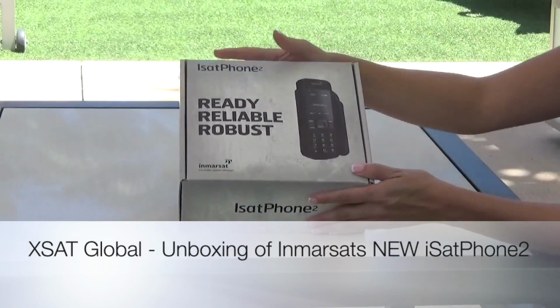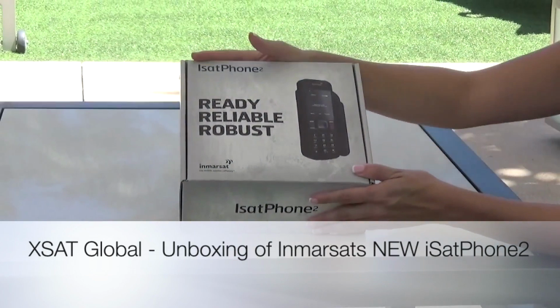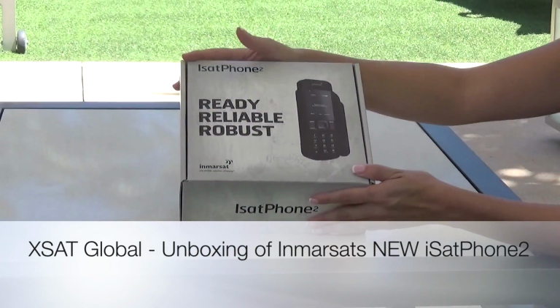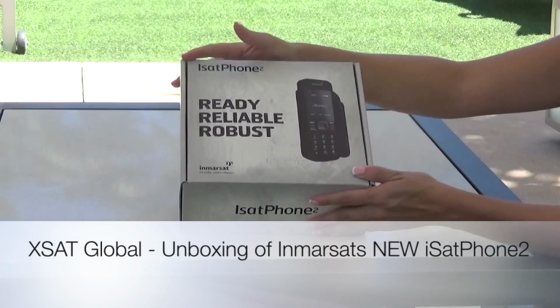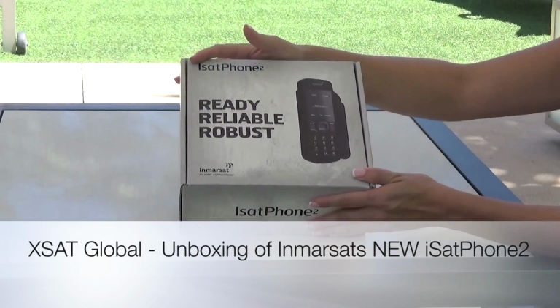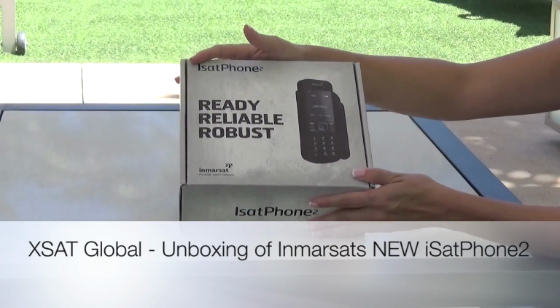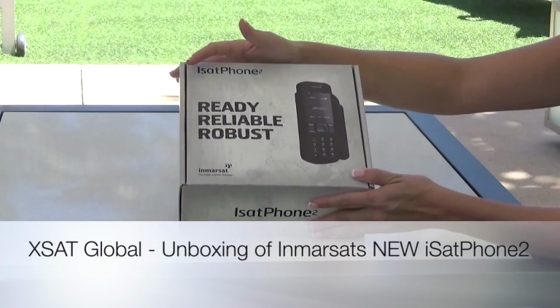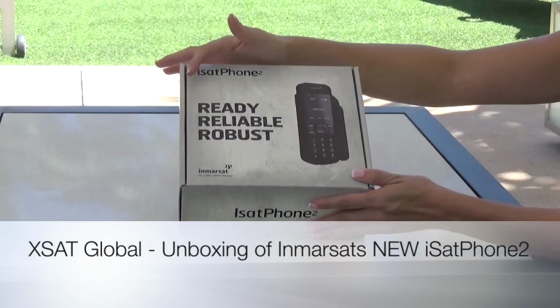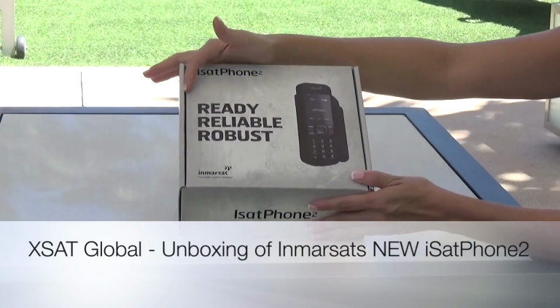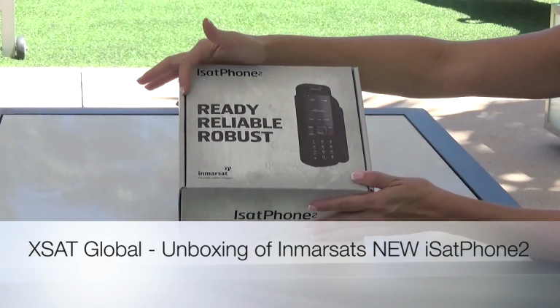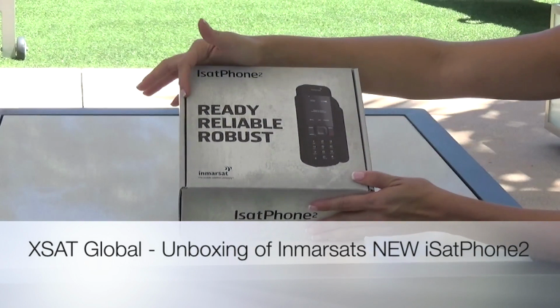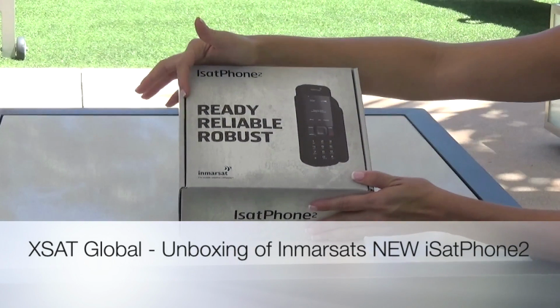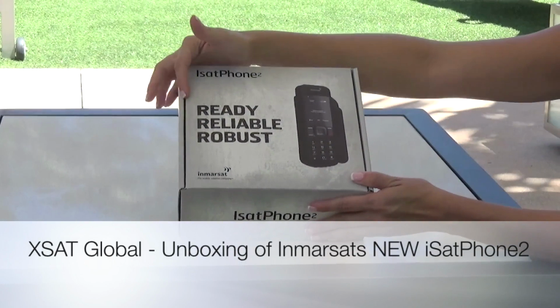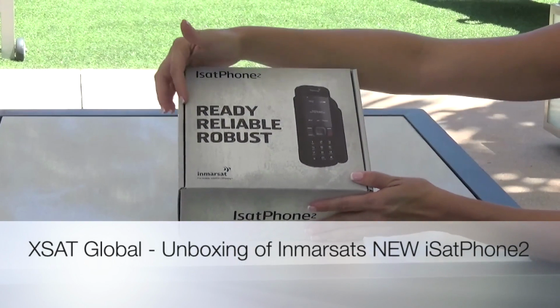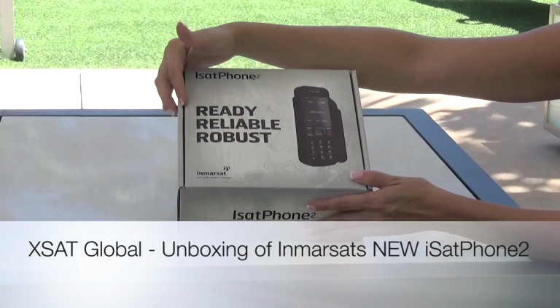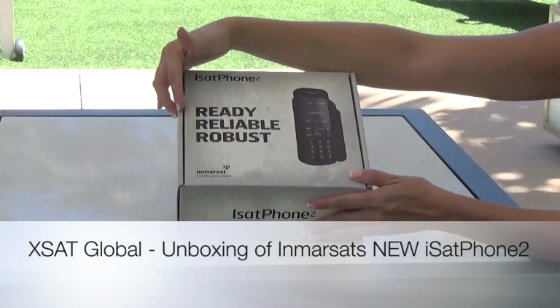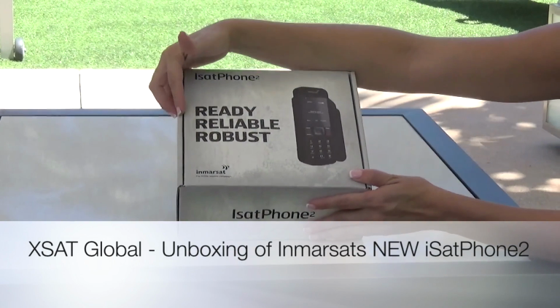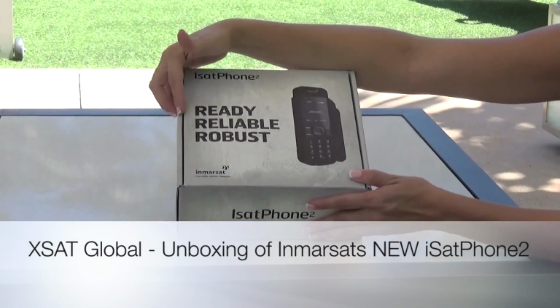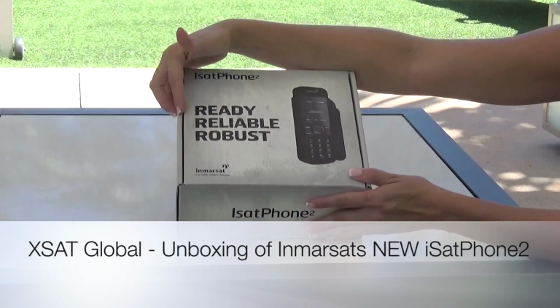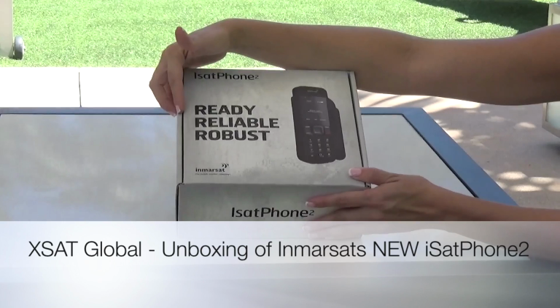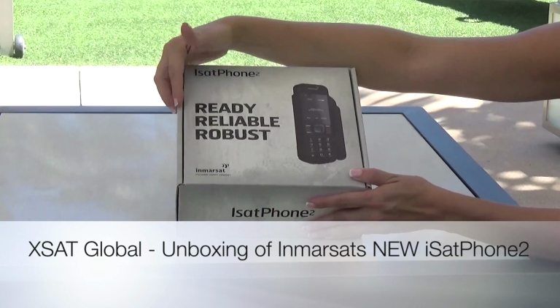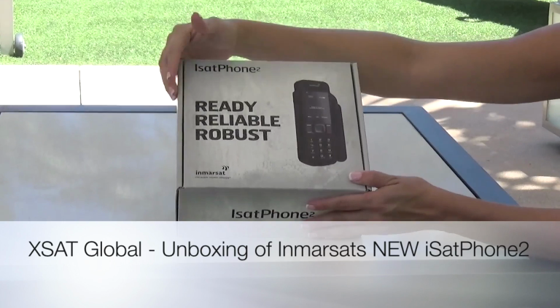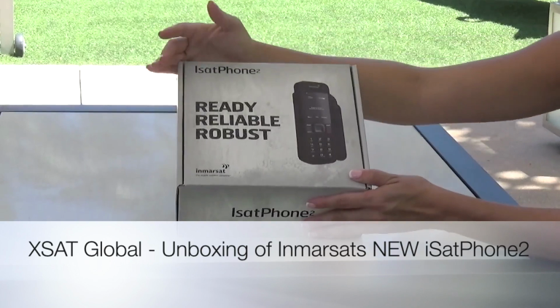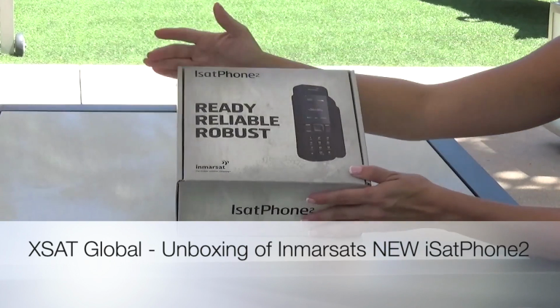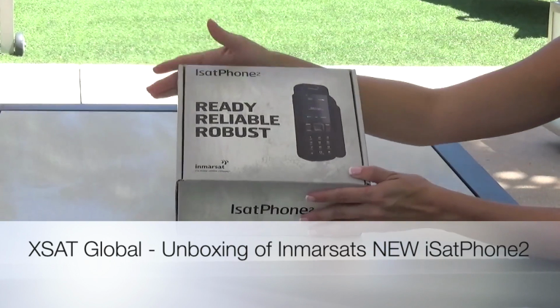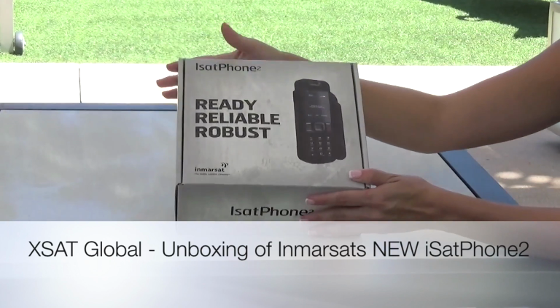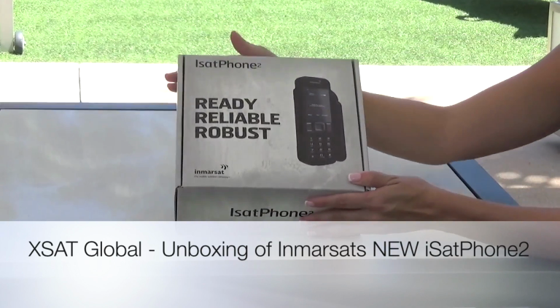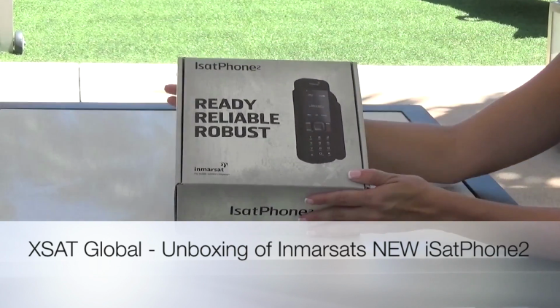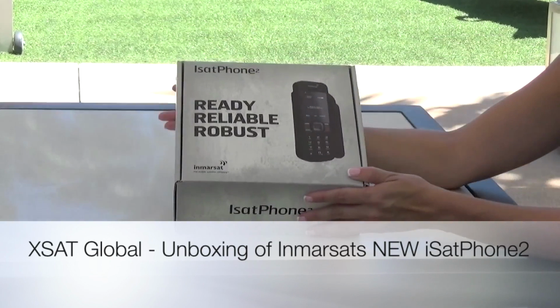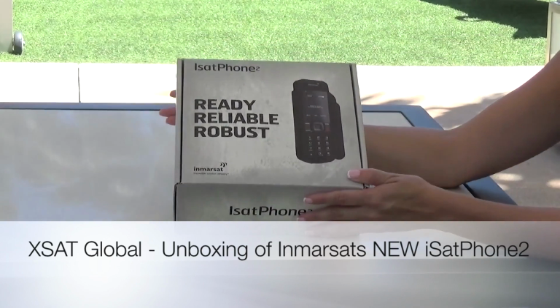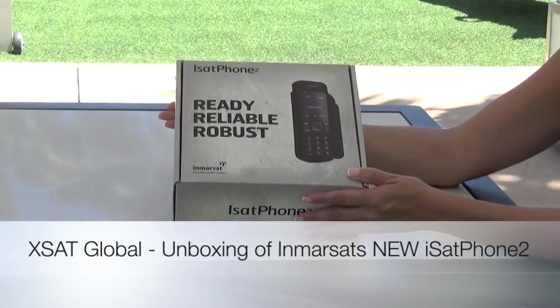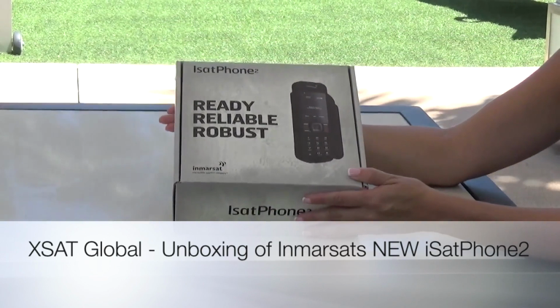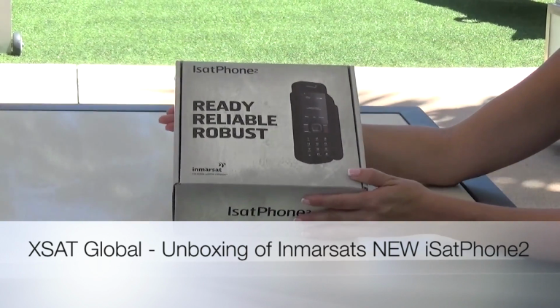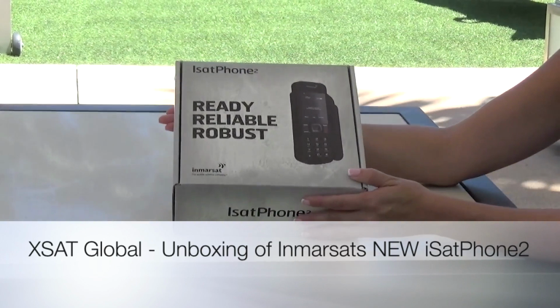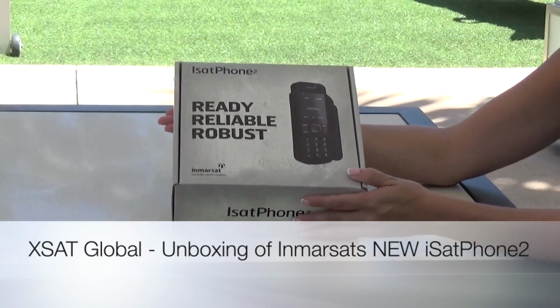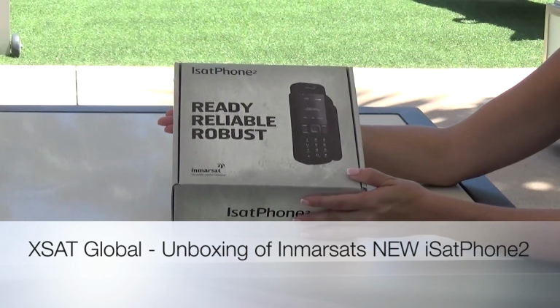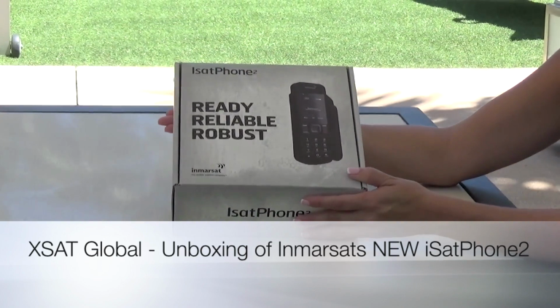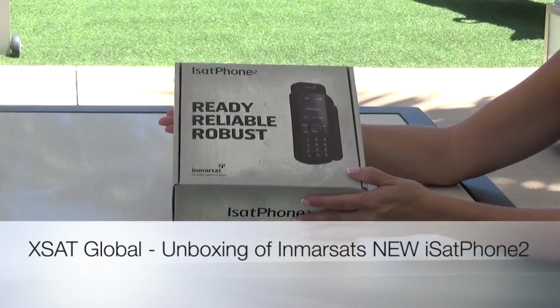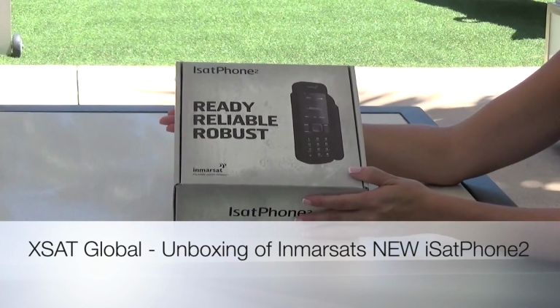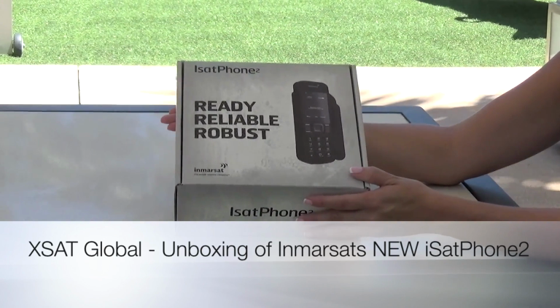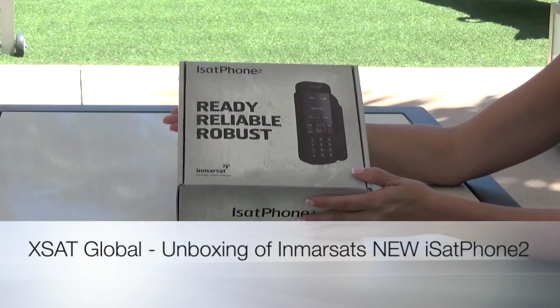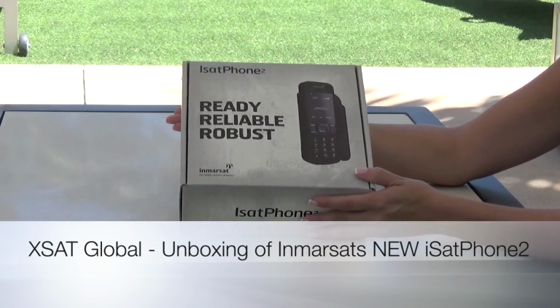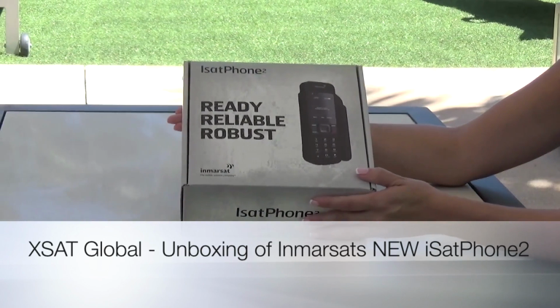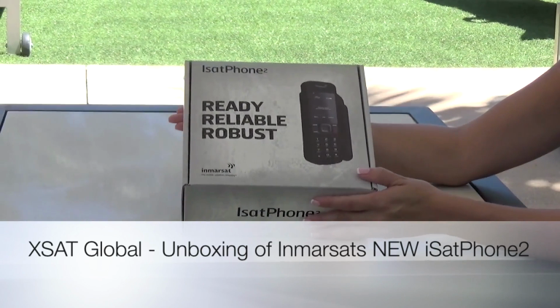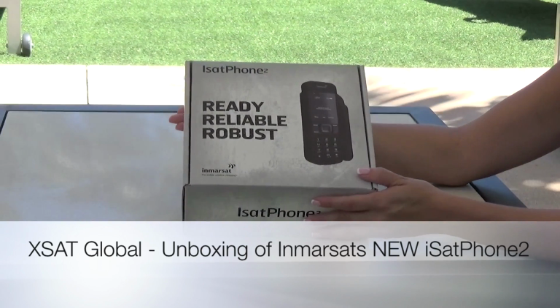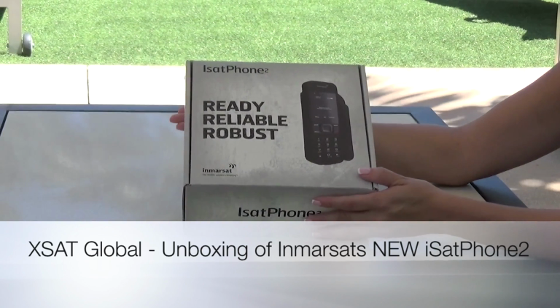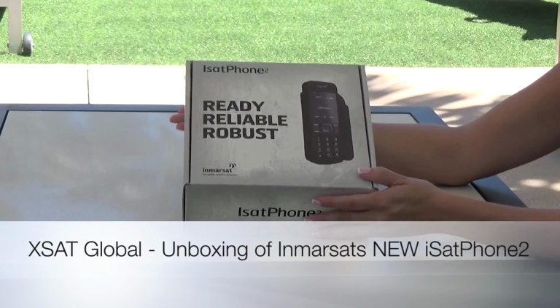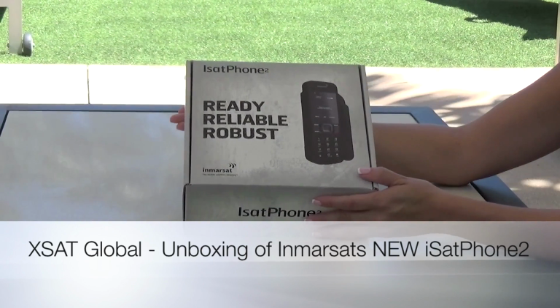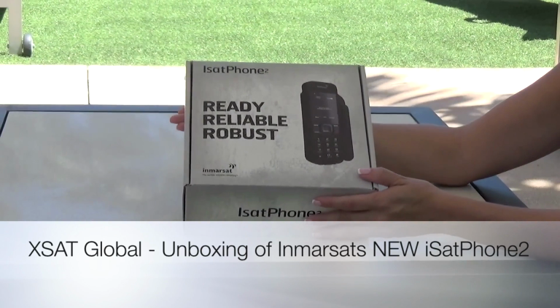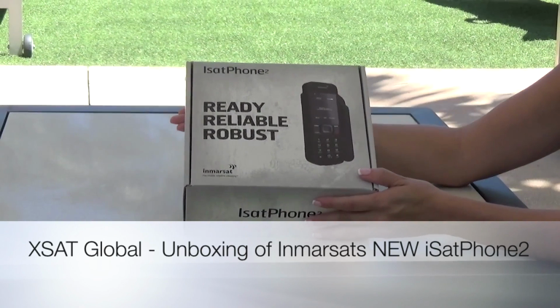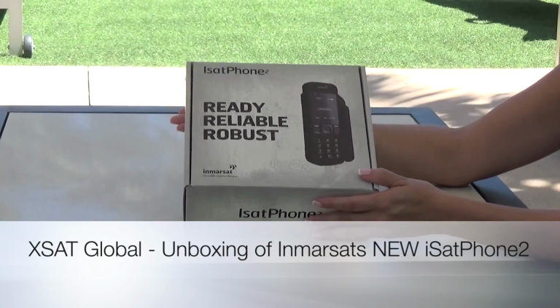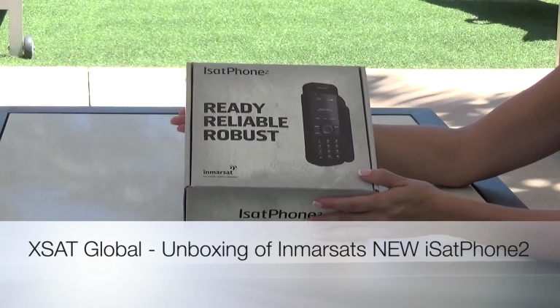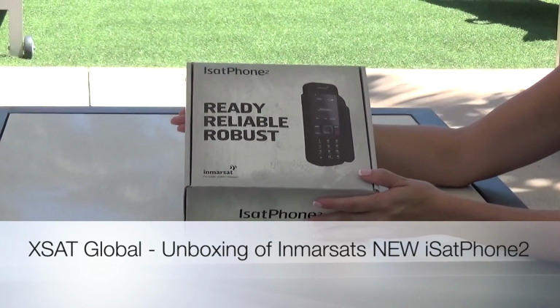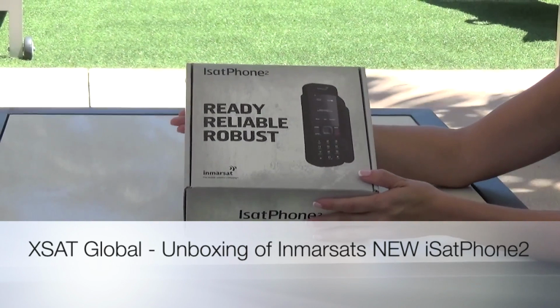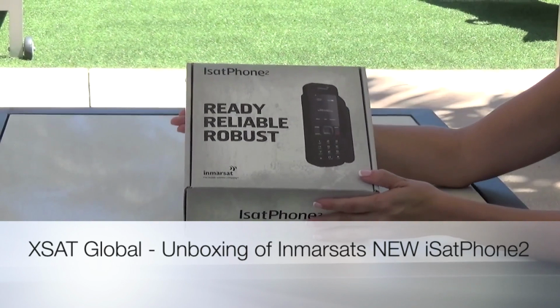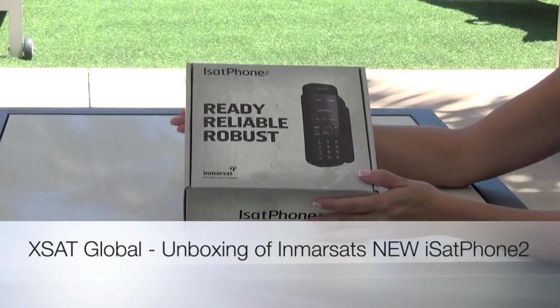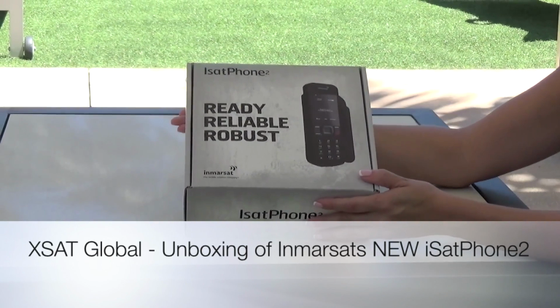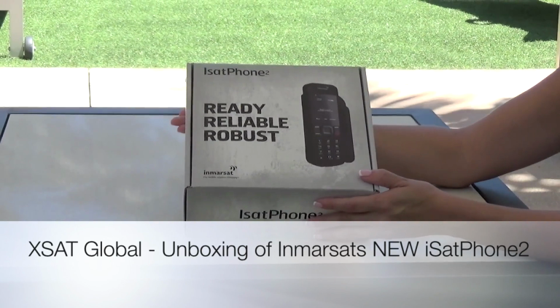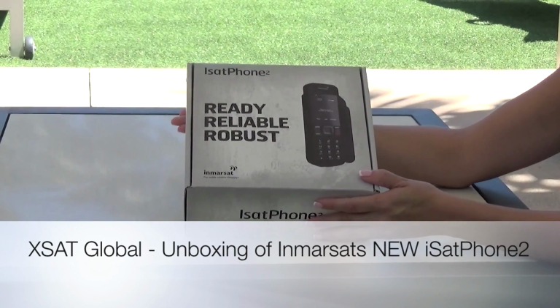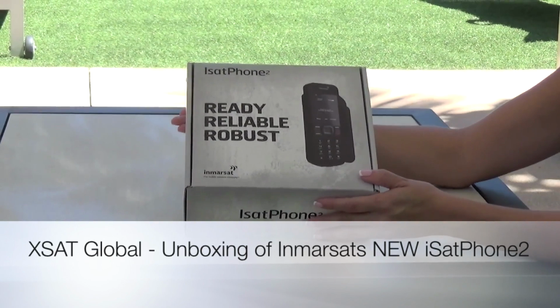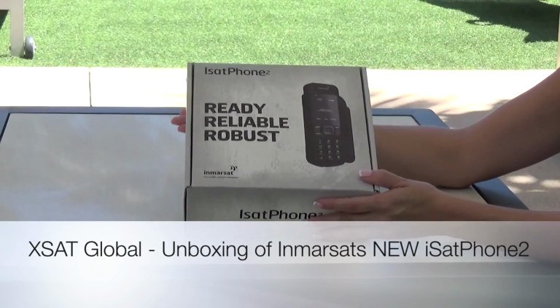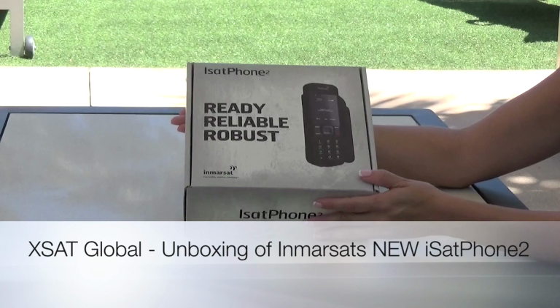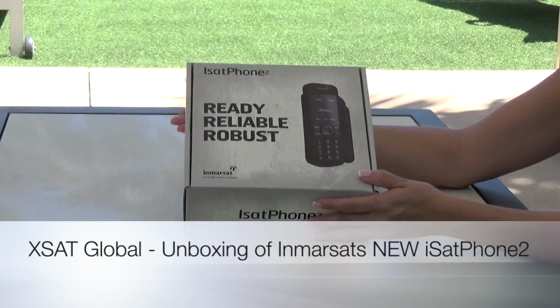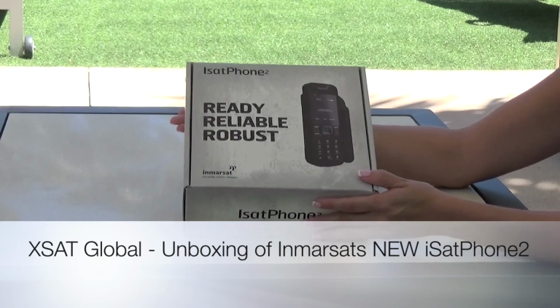It is ready, reliable, and robust. Inmarsat really improved on the quality of this phone versus the older model.